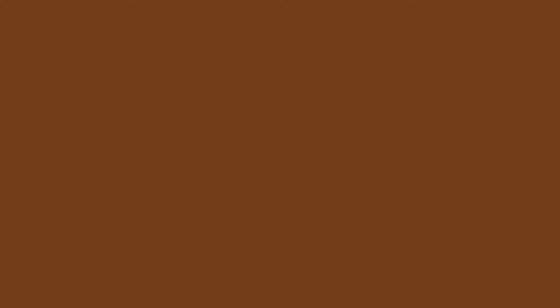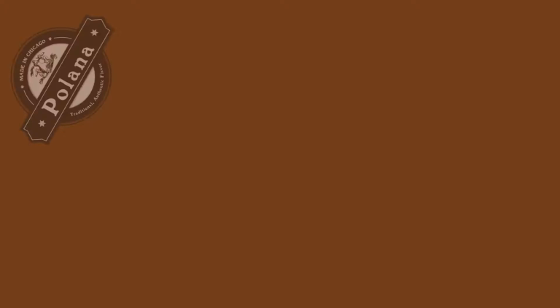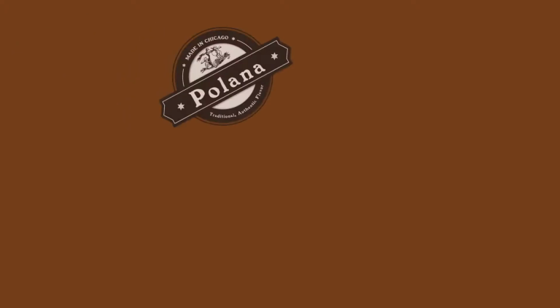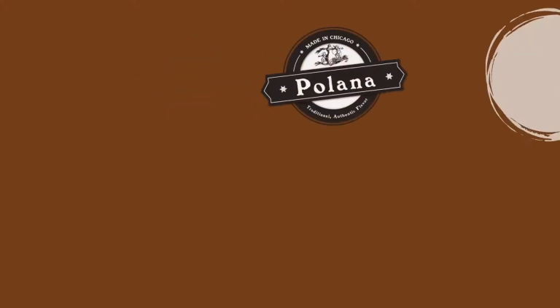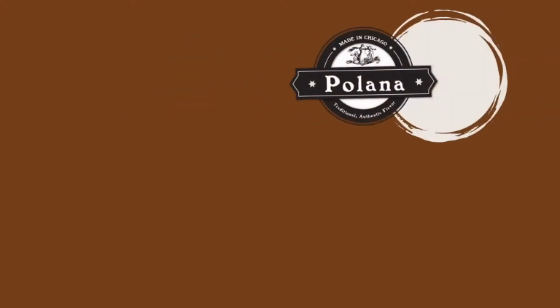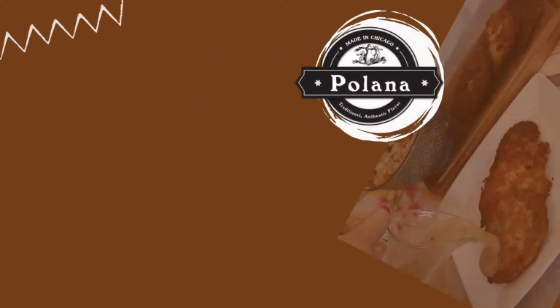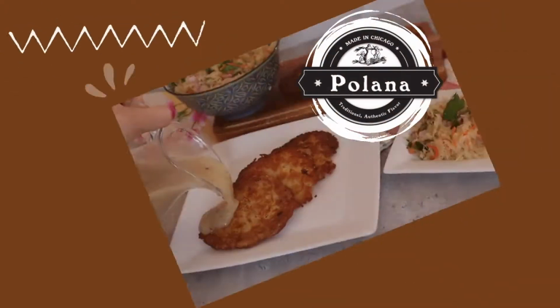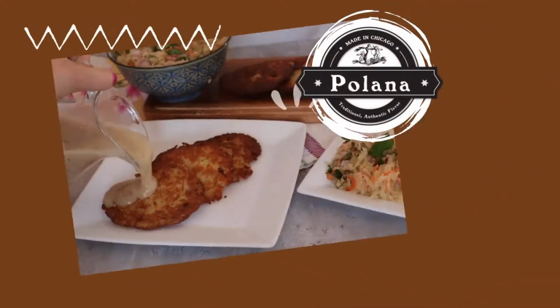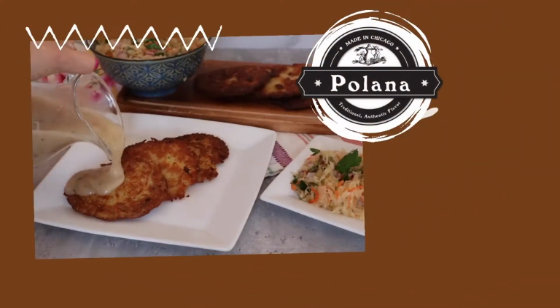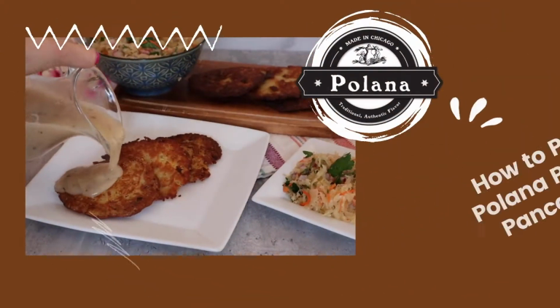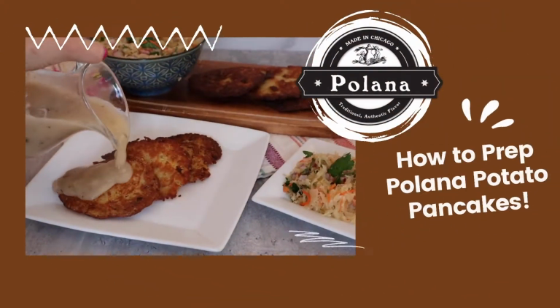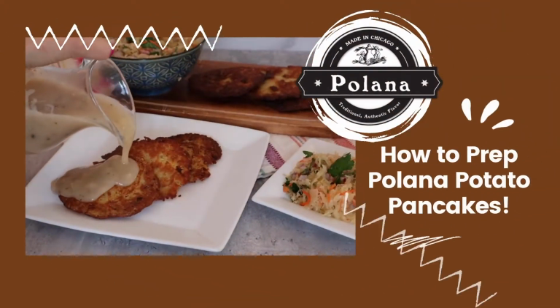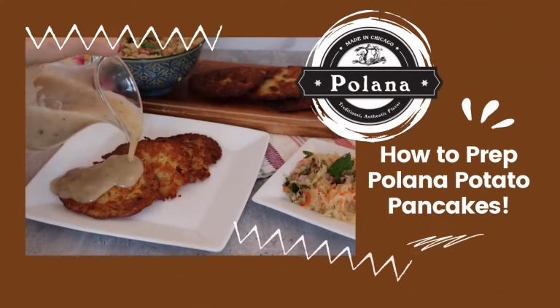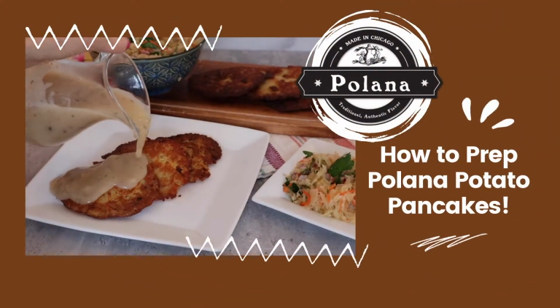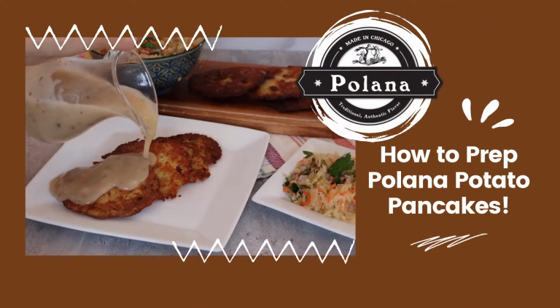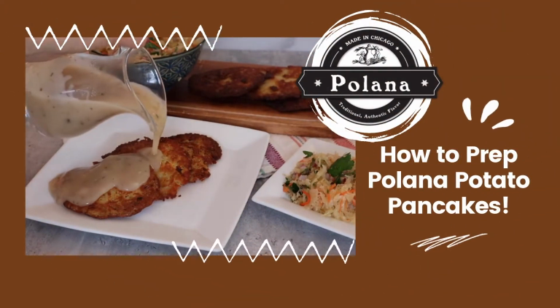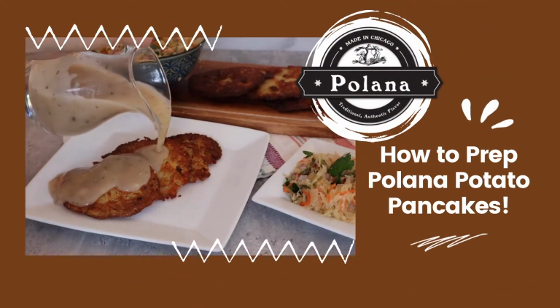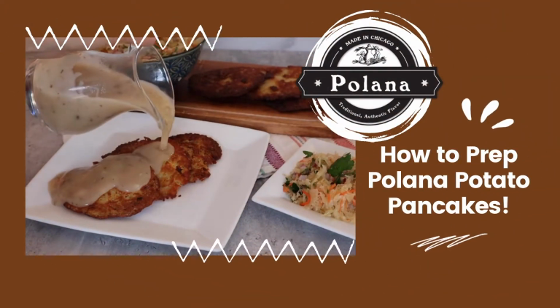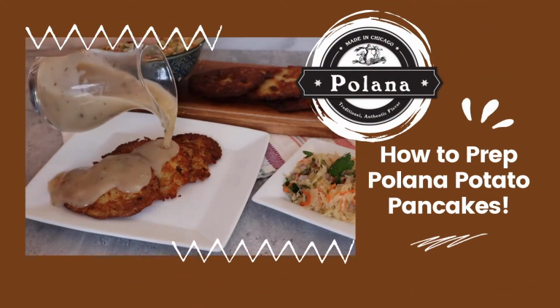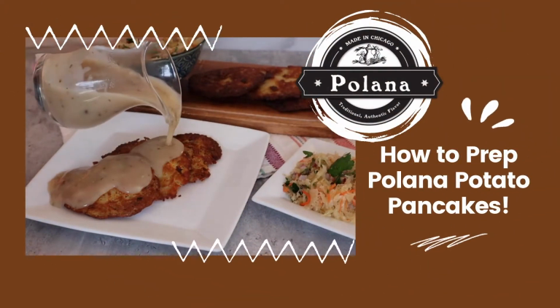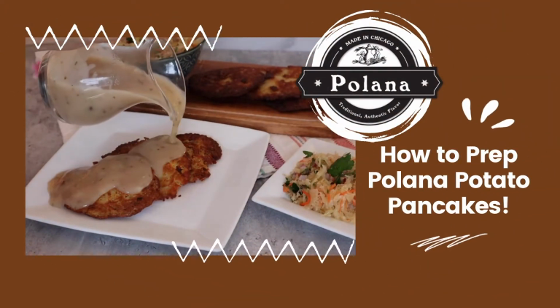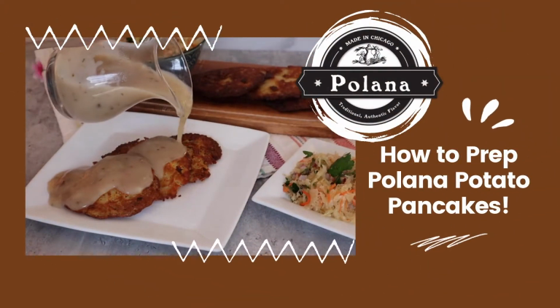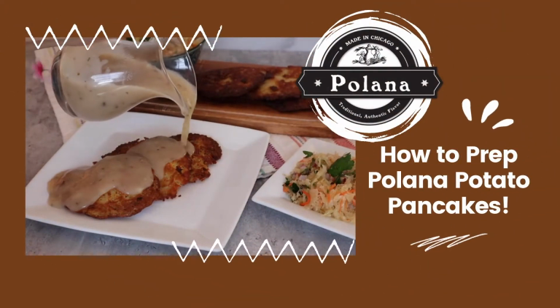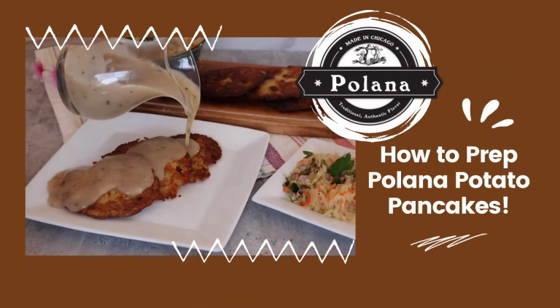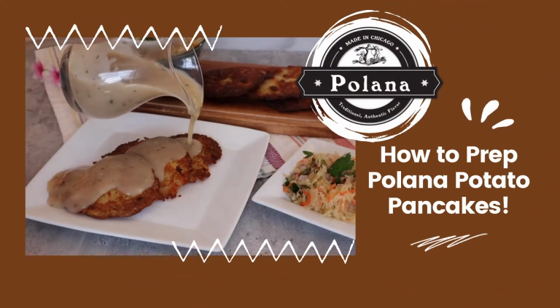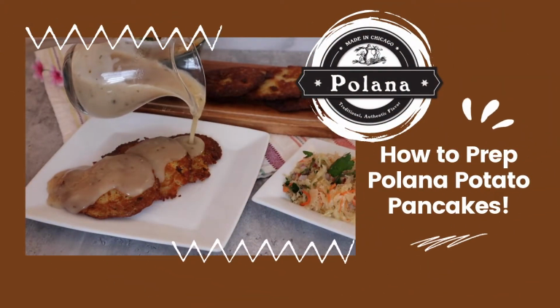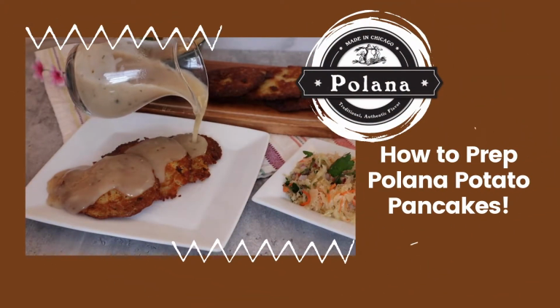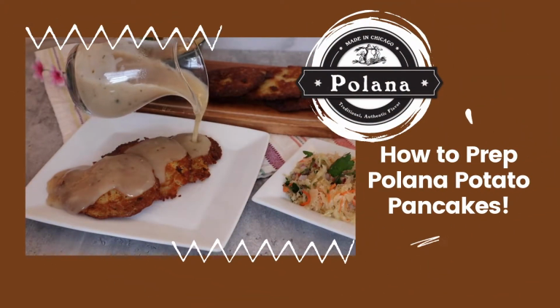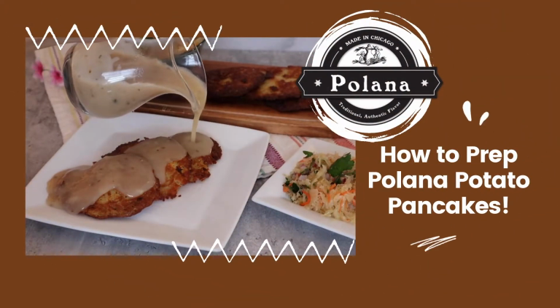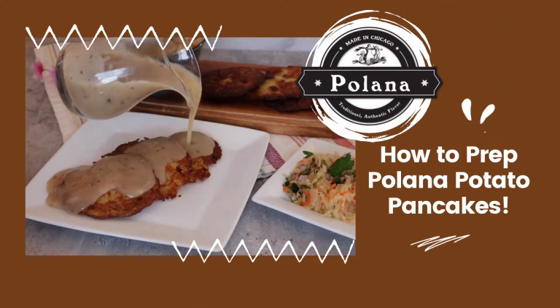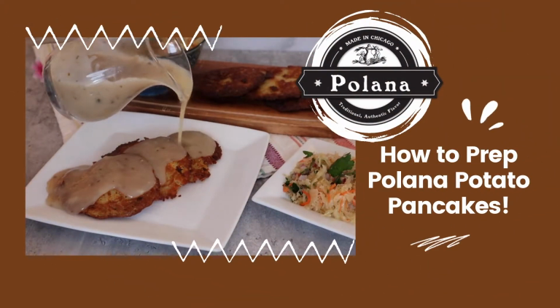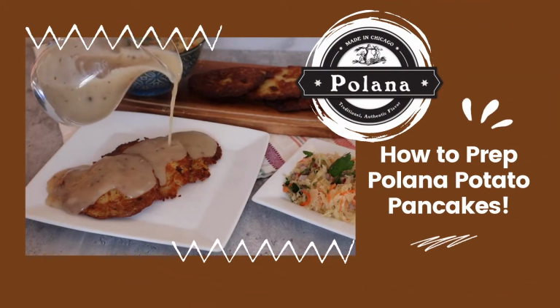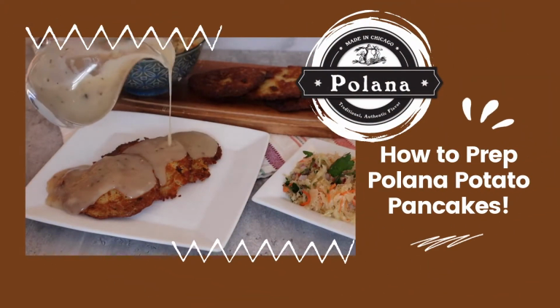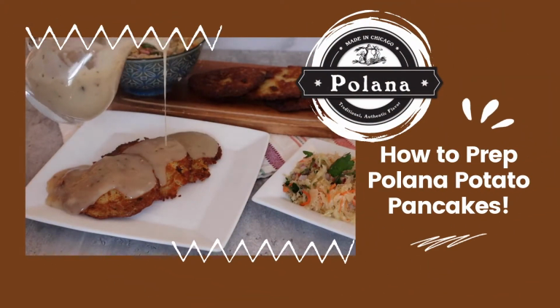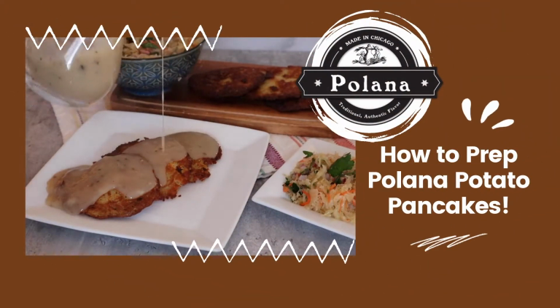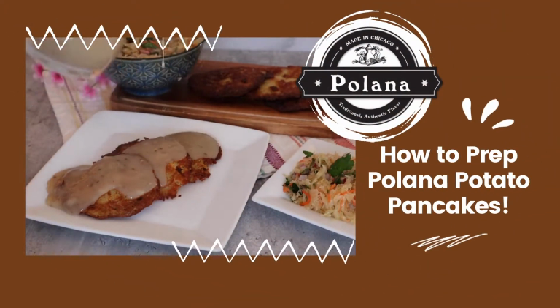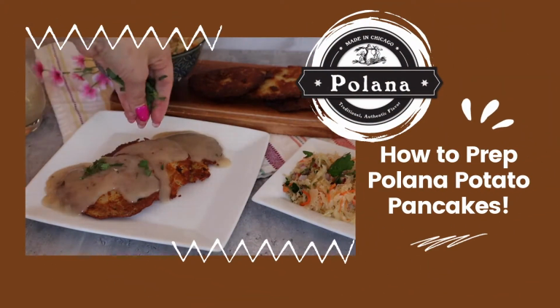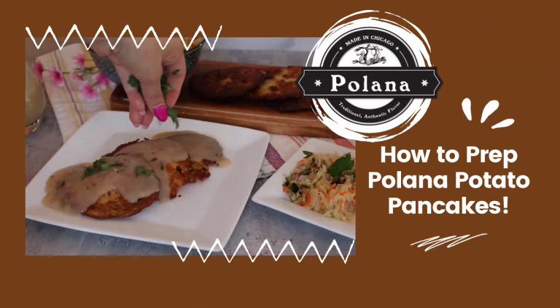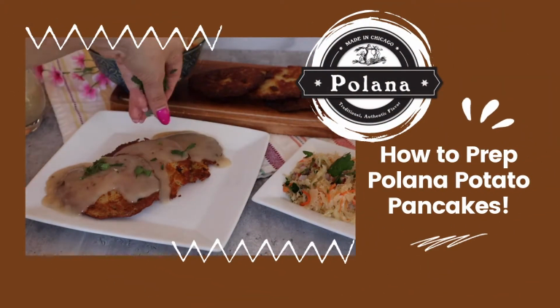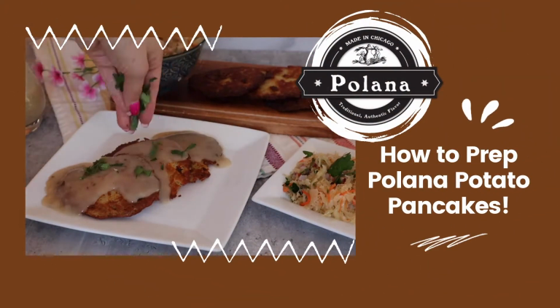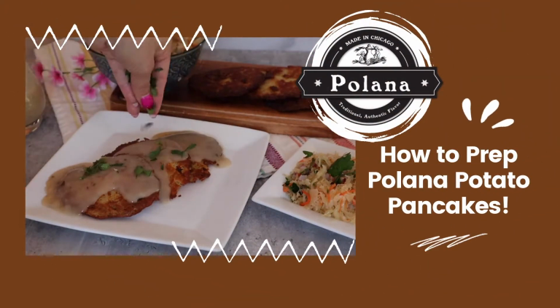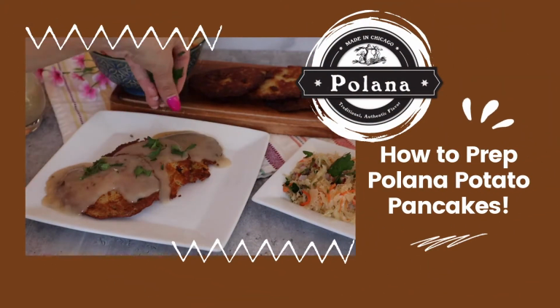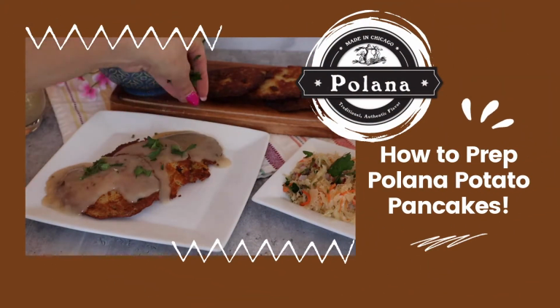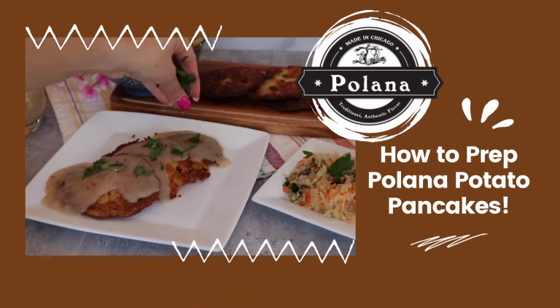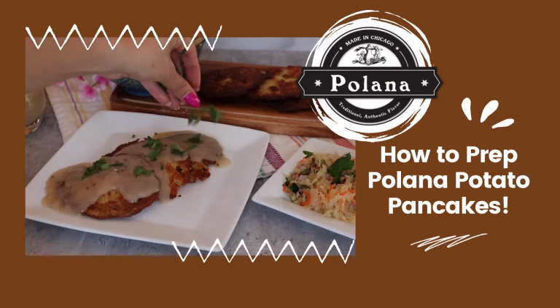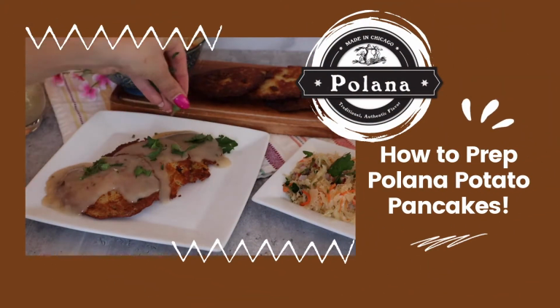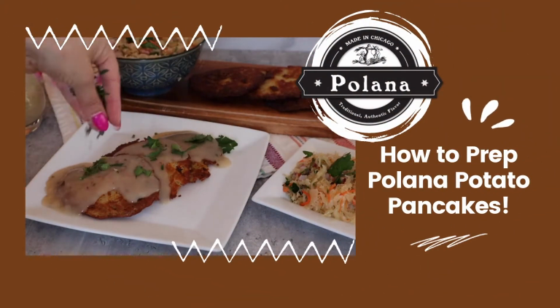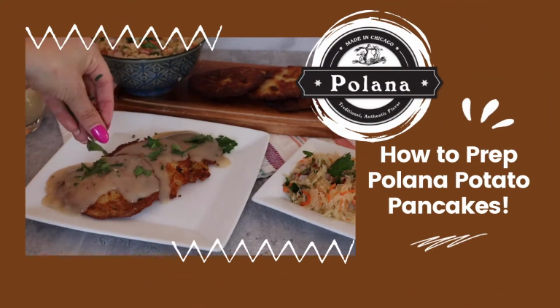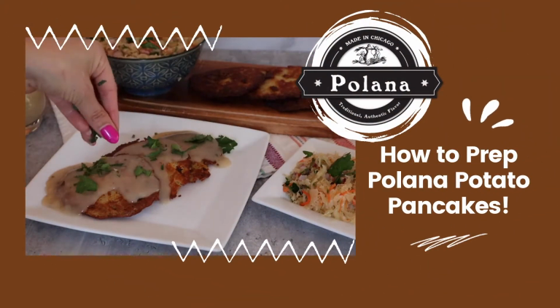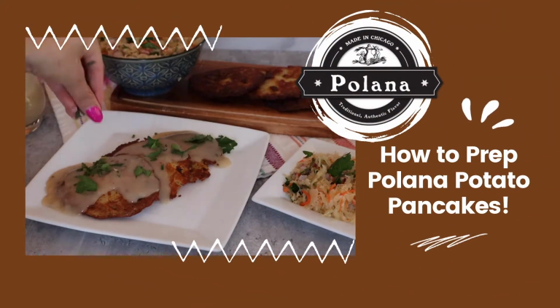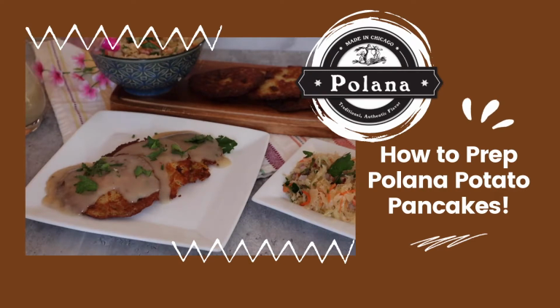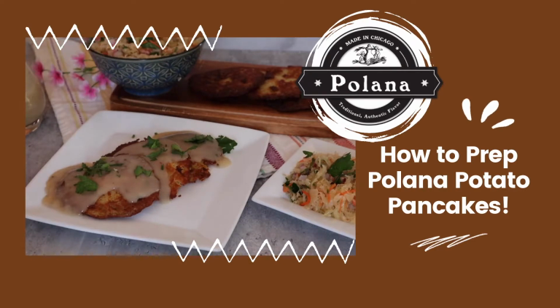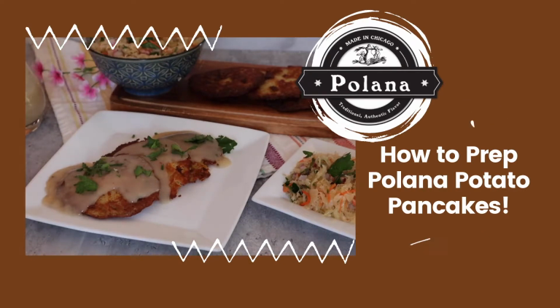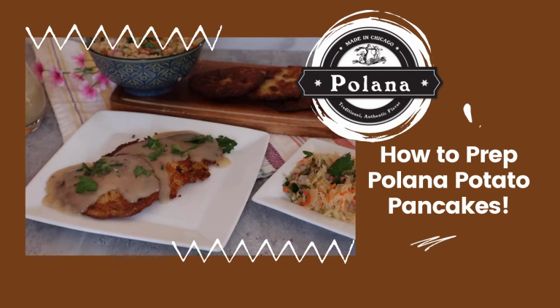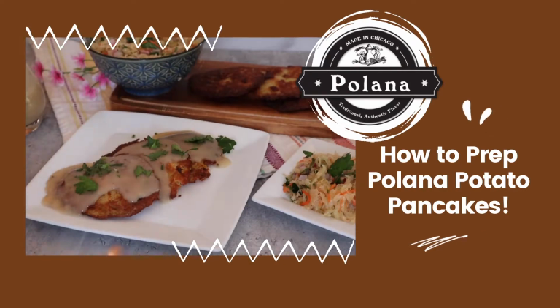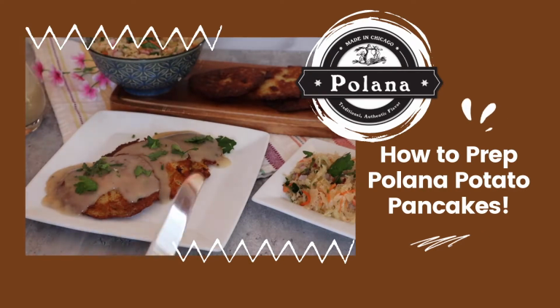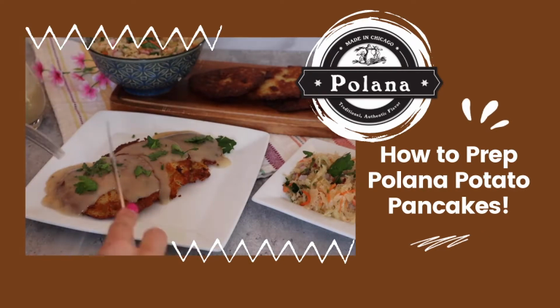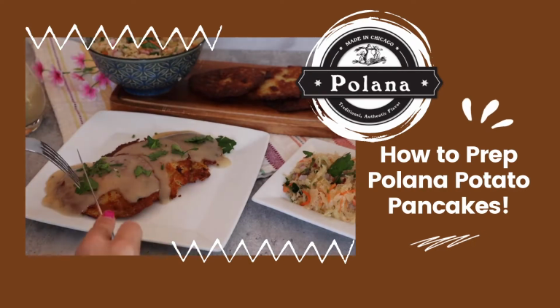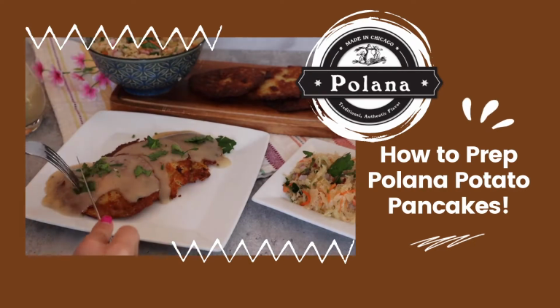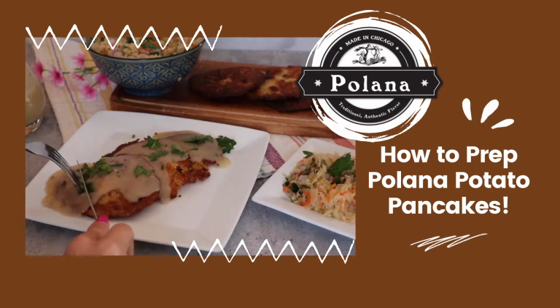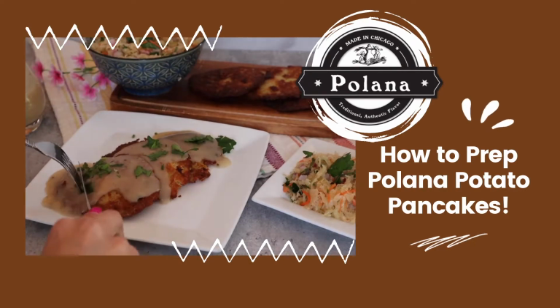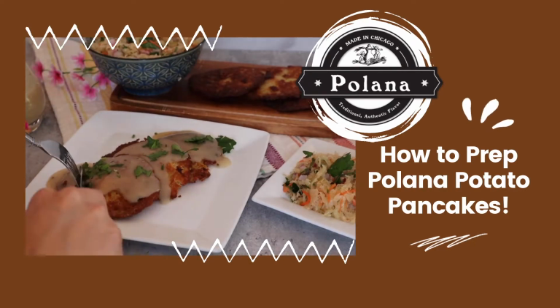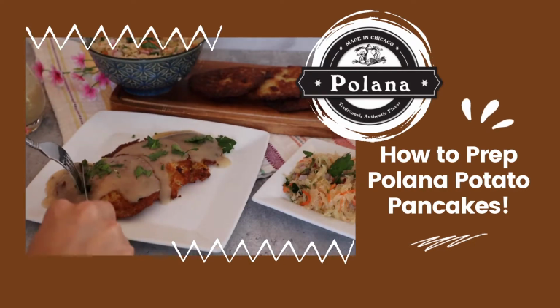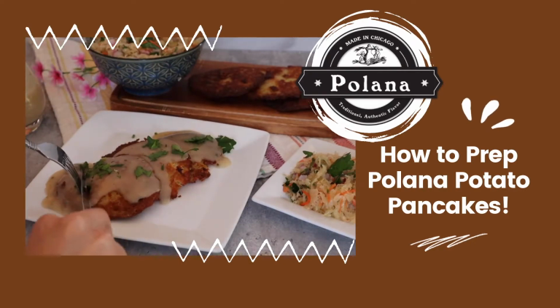Are you ready to enjoy some potato pancakes from Polana? Watch this quick tutorial on how to prepare and enjoy them!